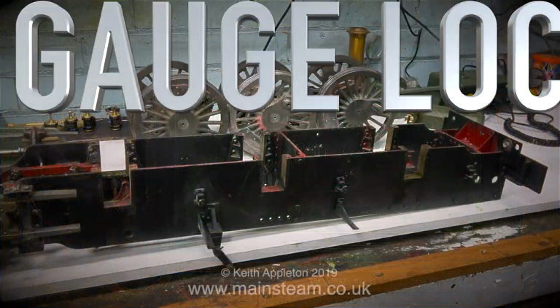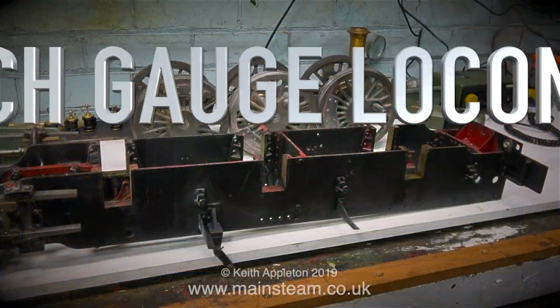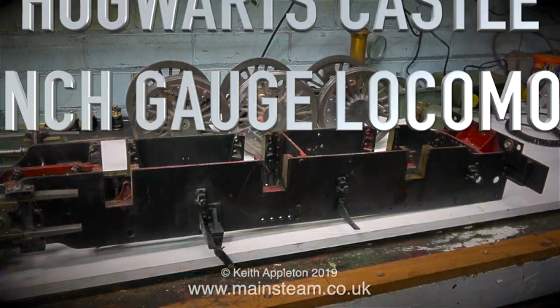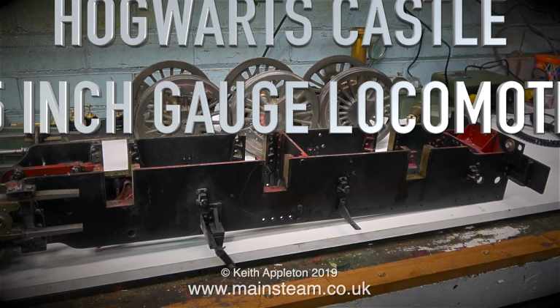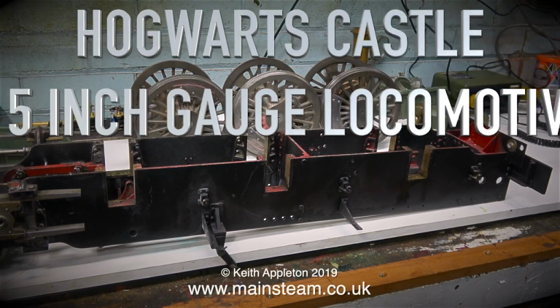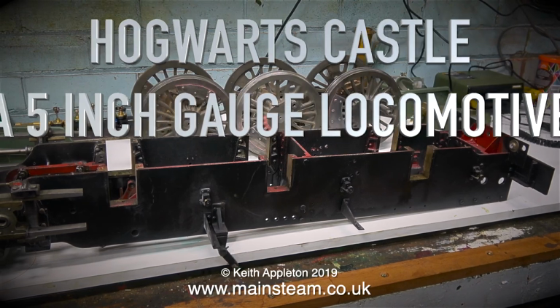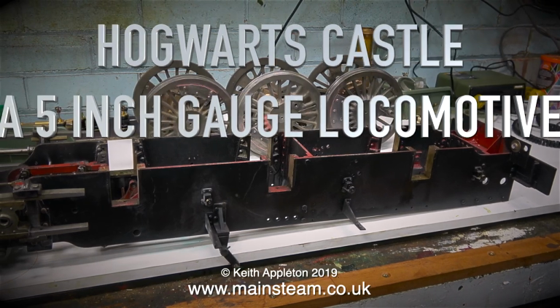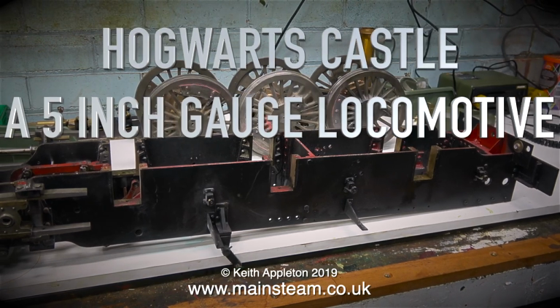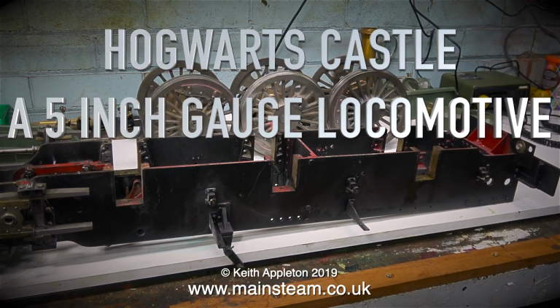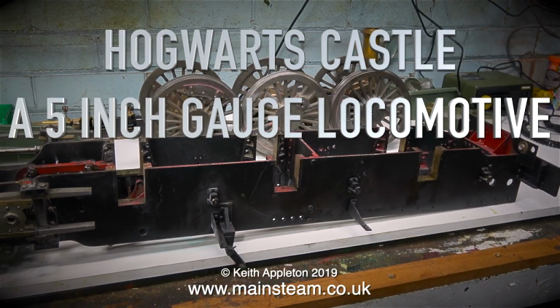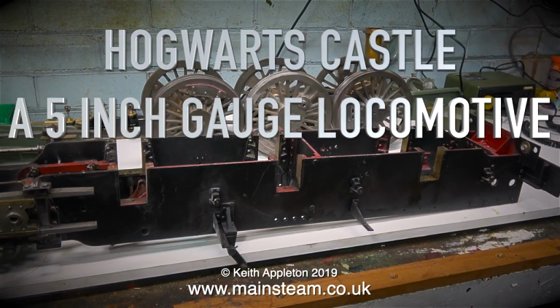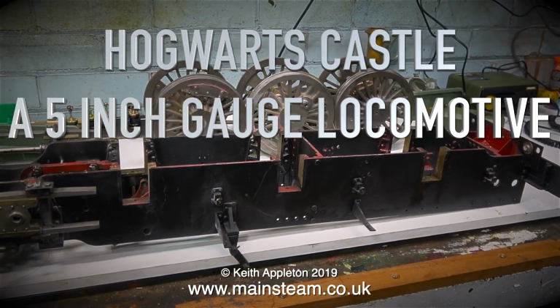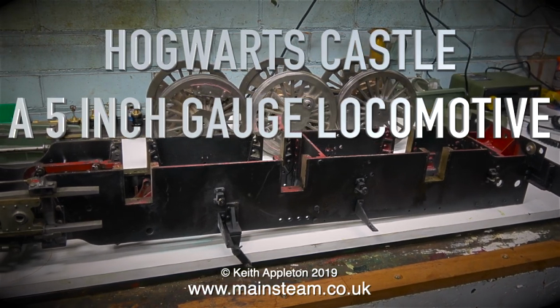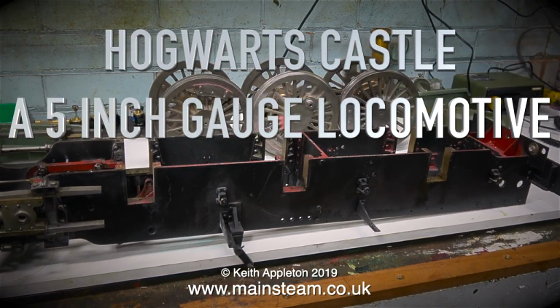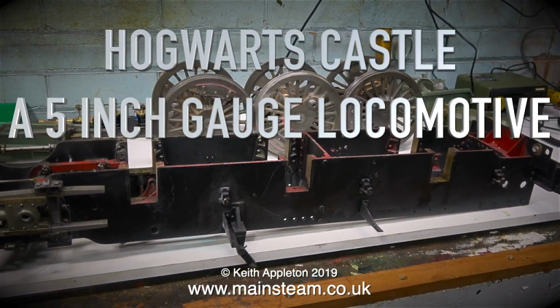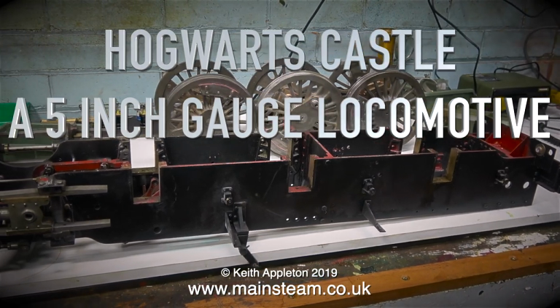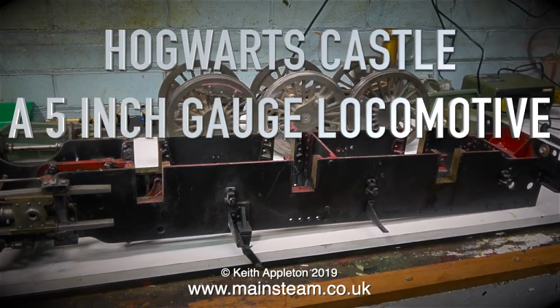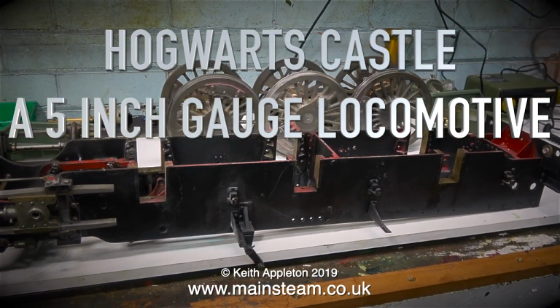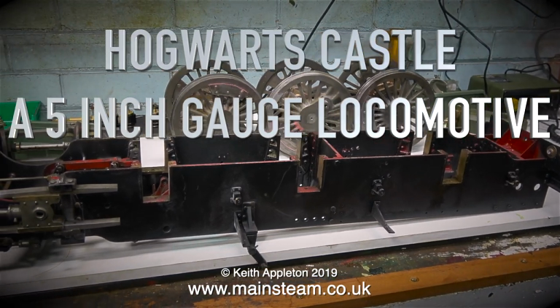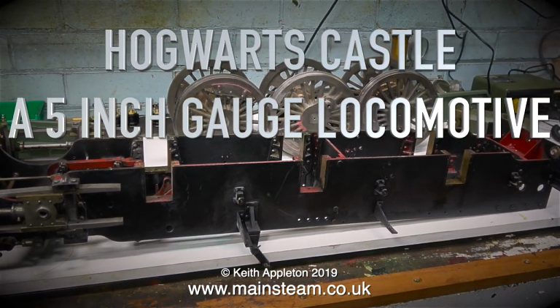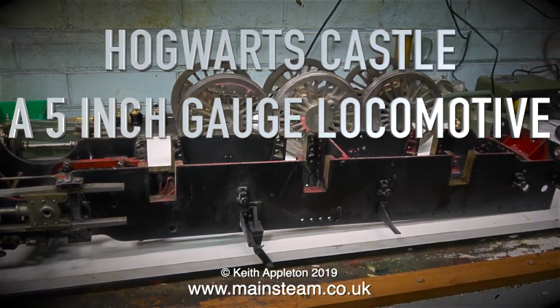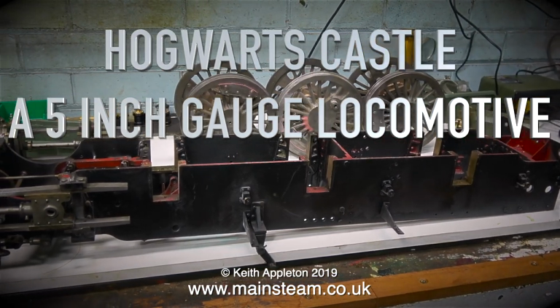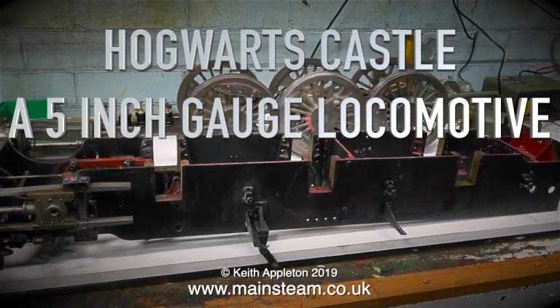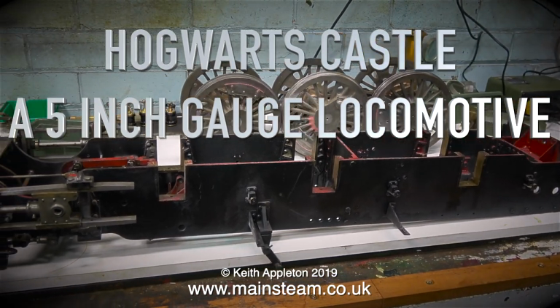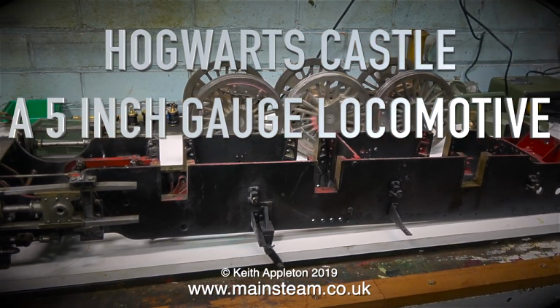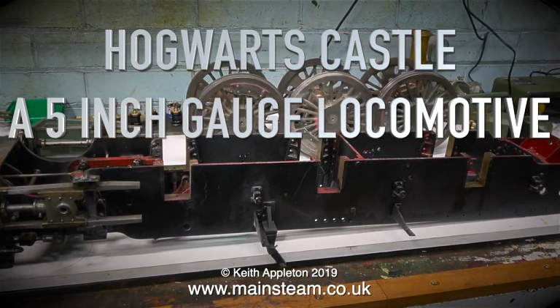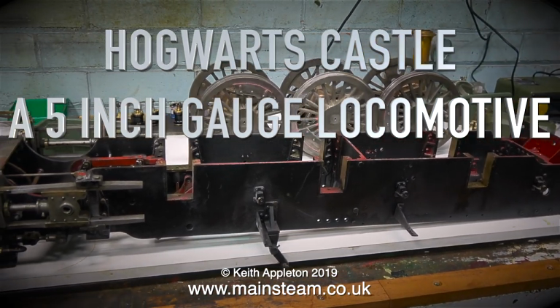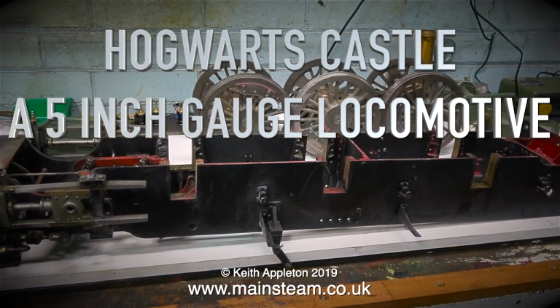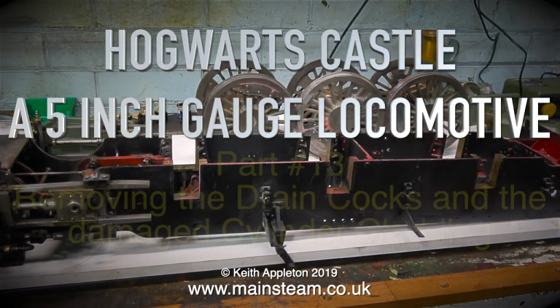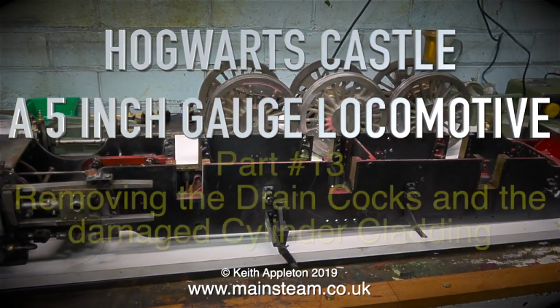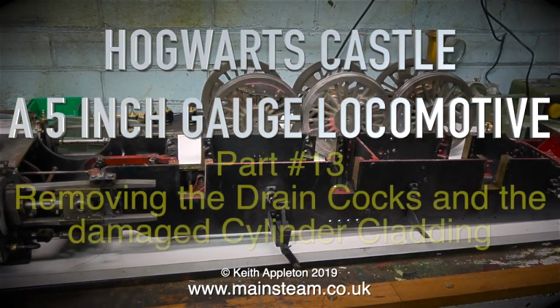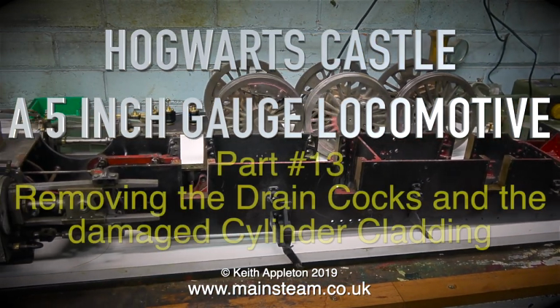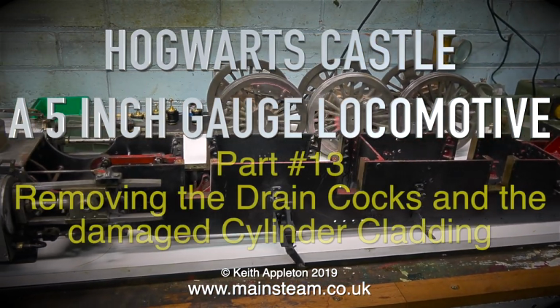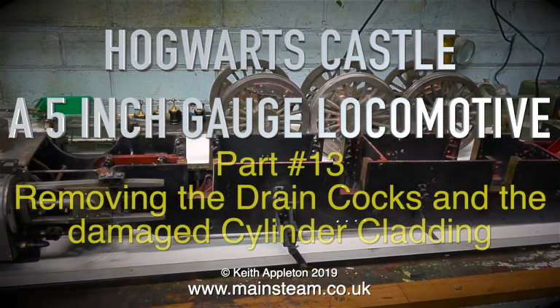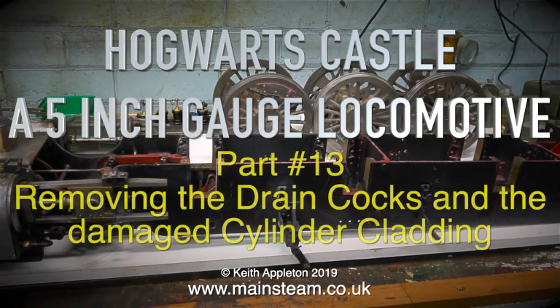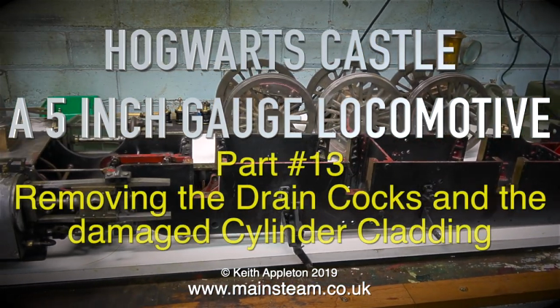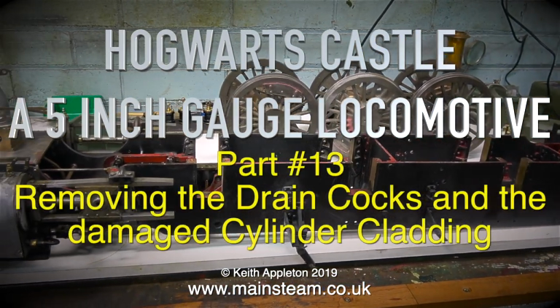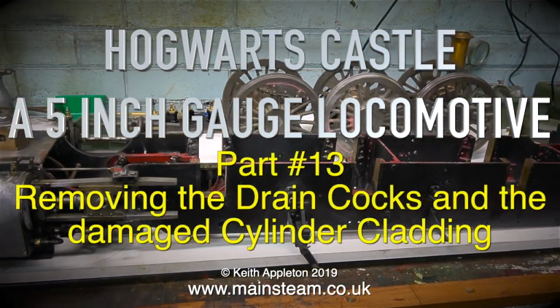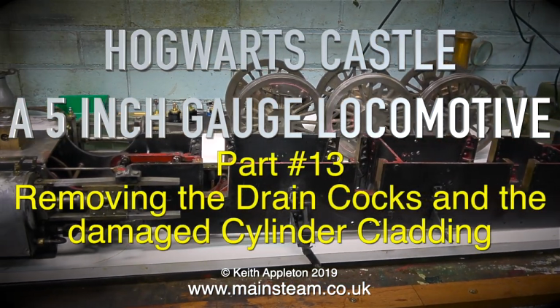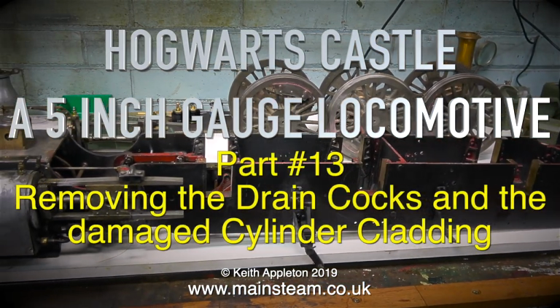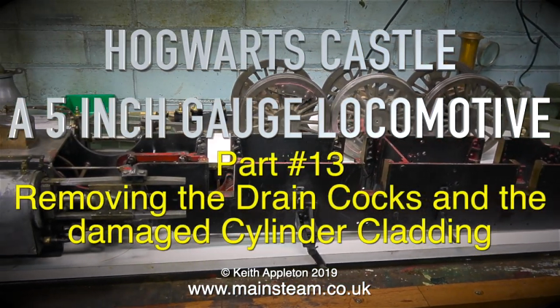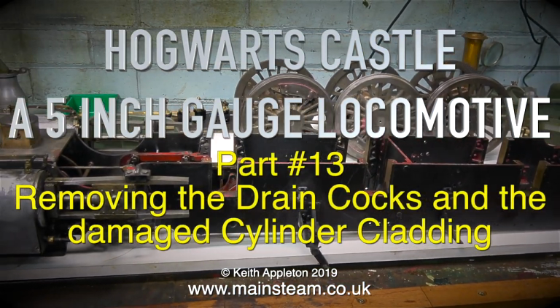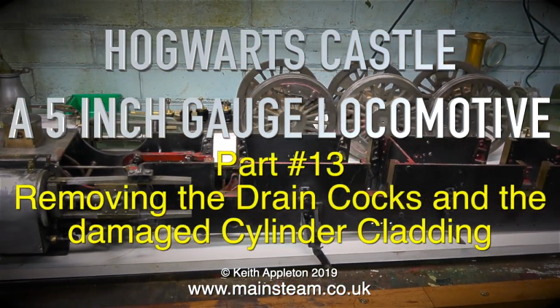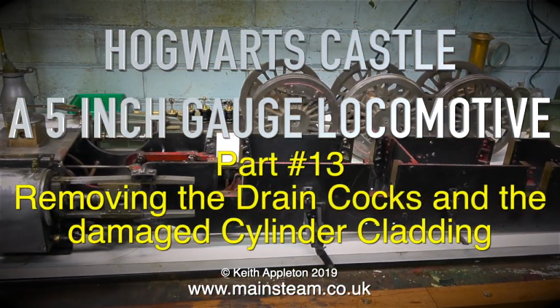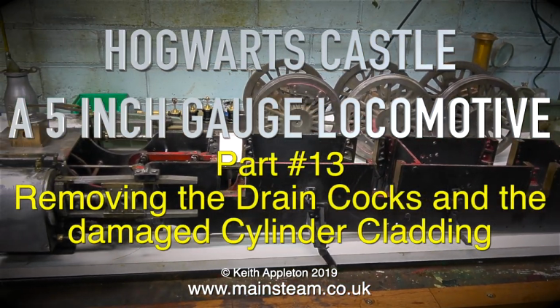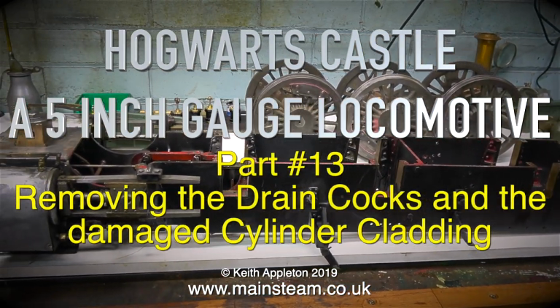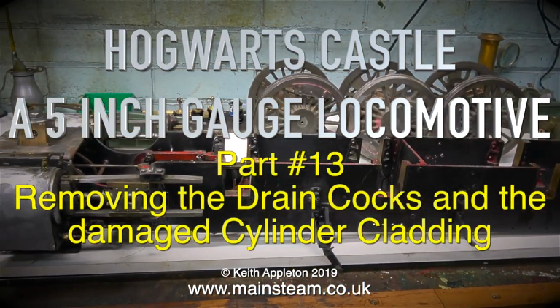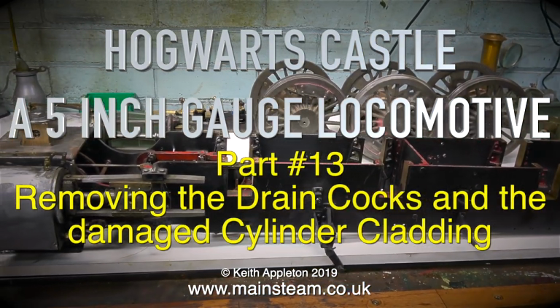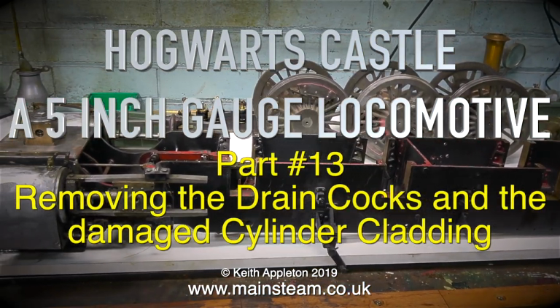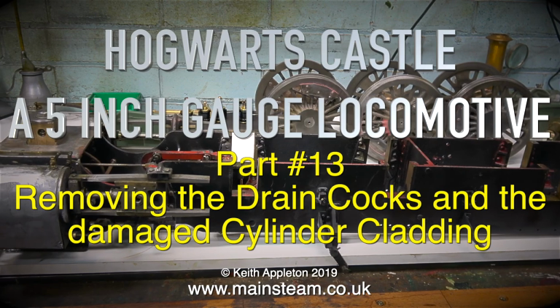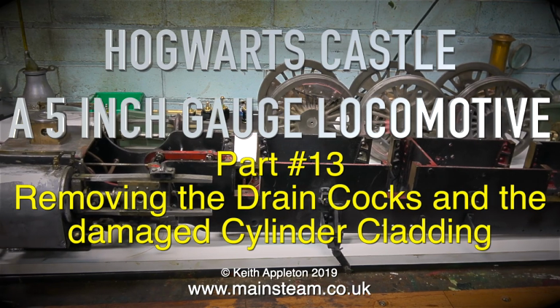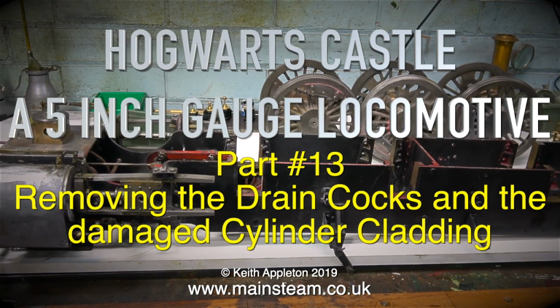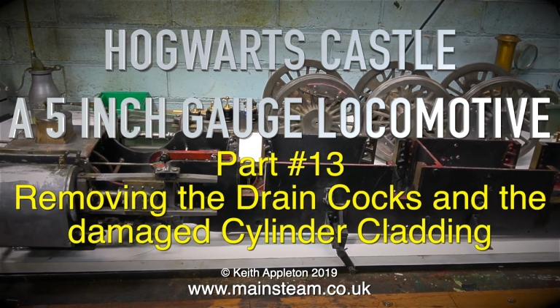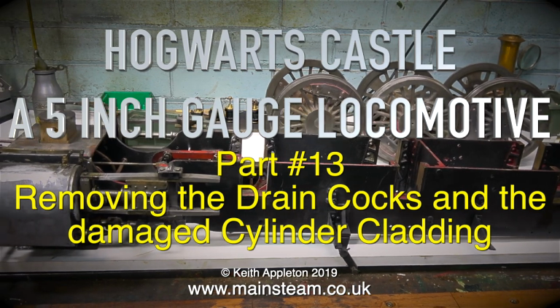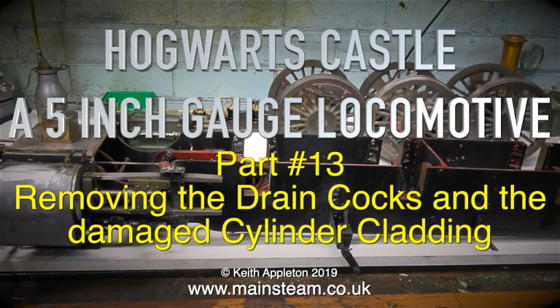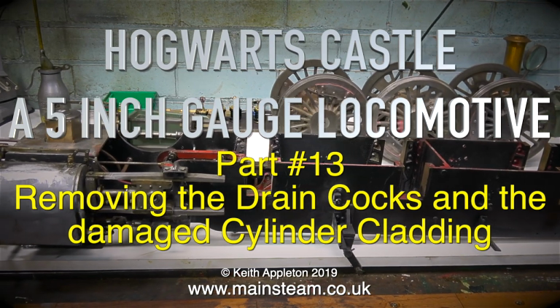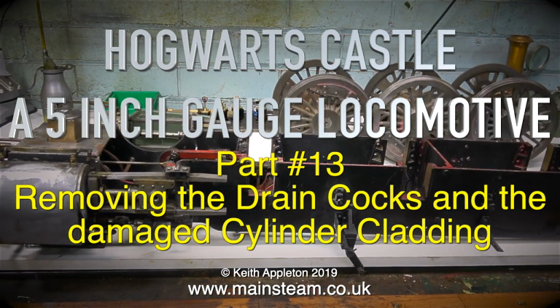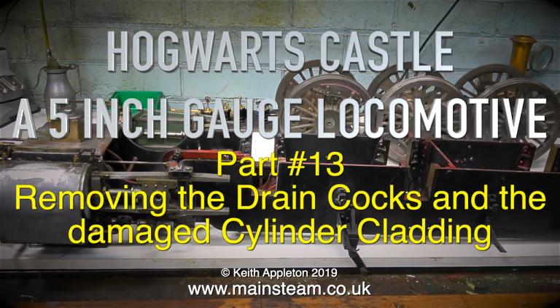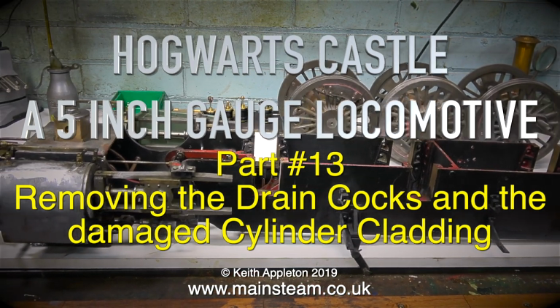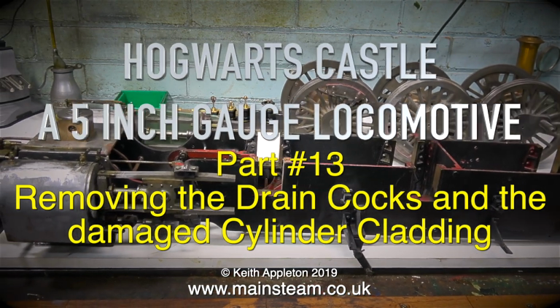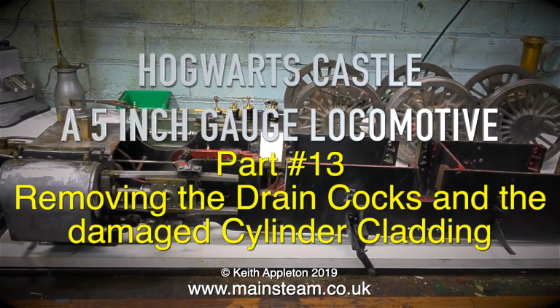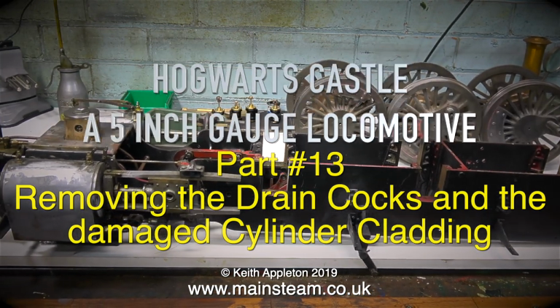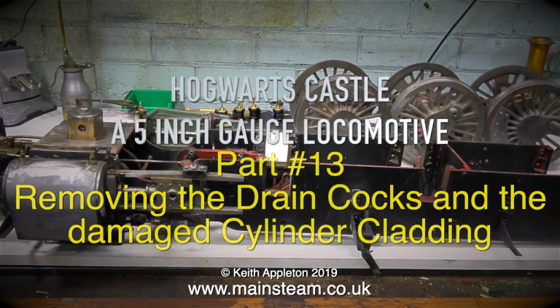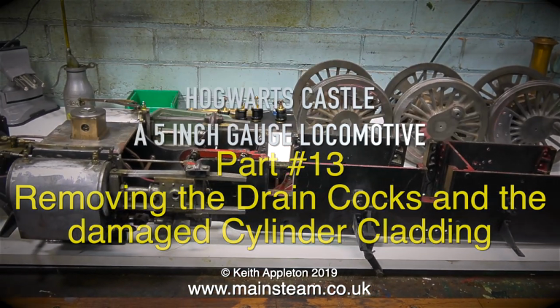Hogwarts Castle, a 5 inch gauge locomotive. This is part 13: removing the drain cocks and the damaged cylinder cladding.